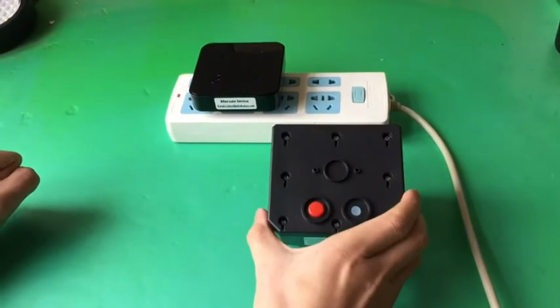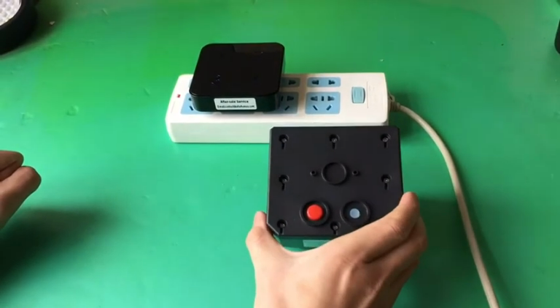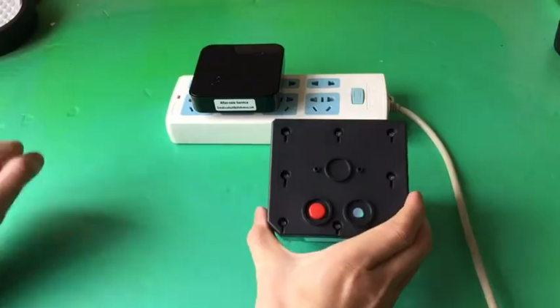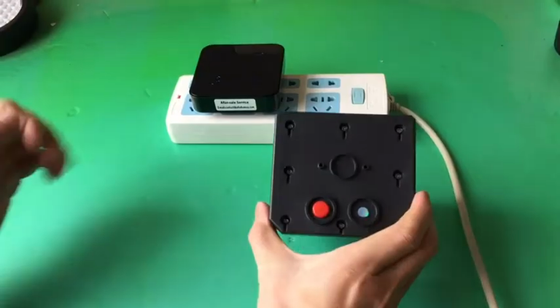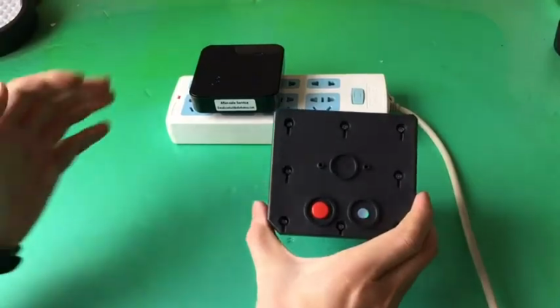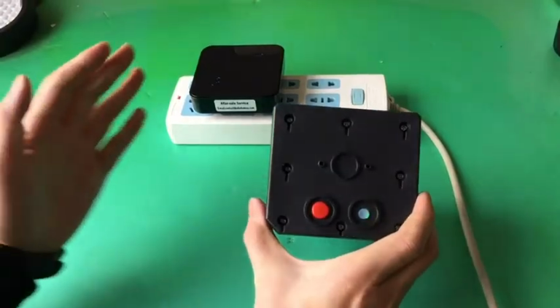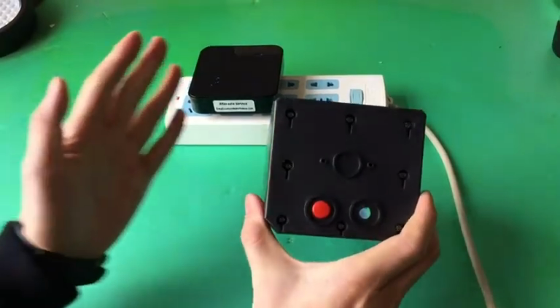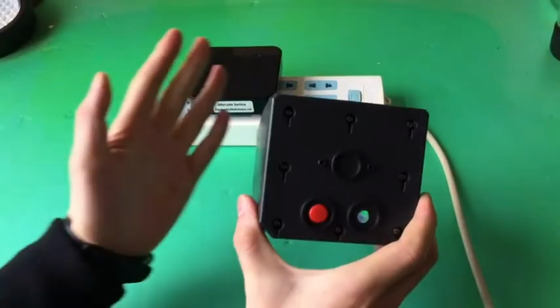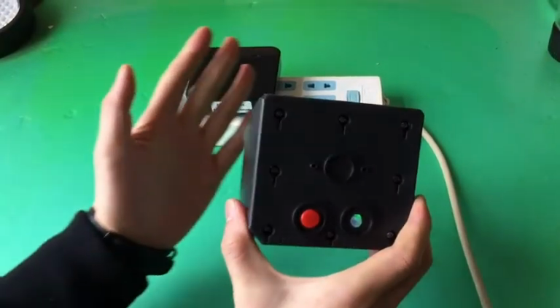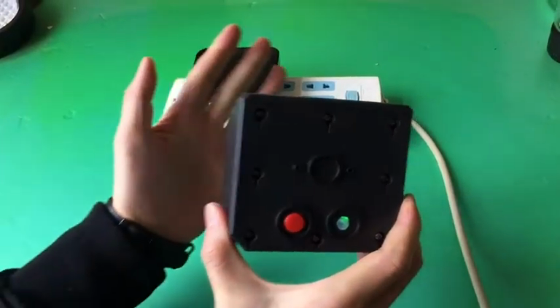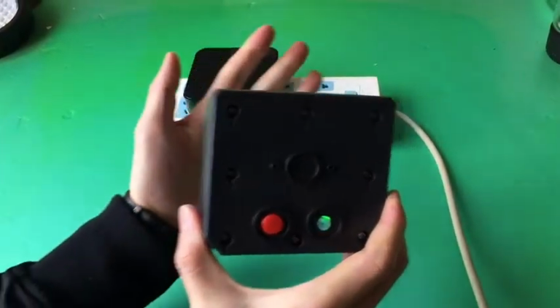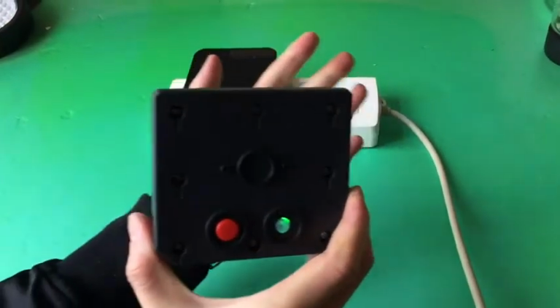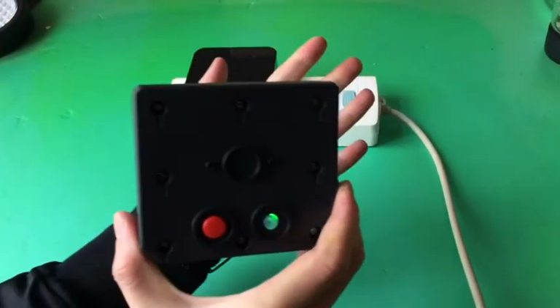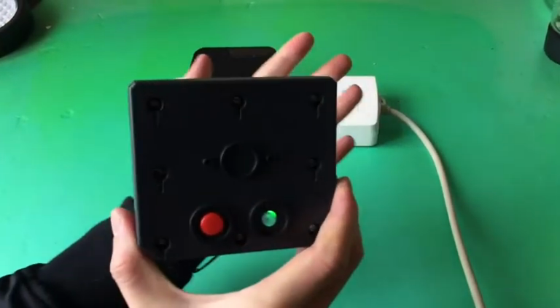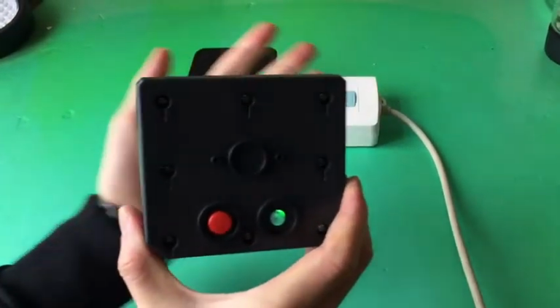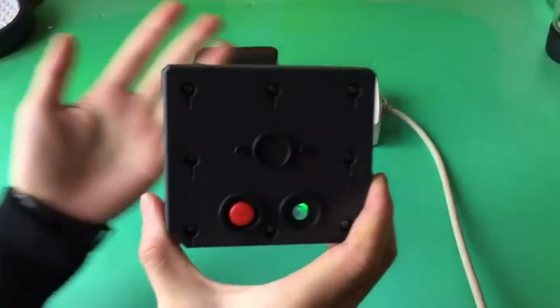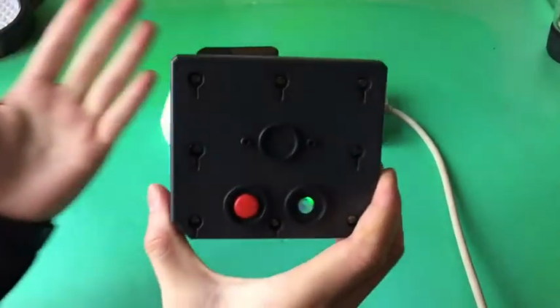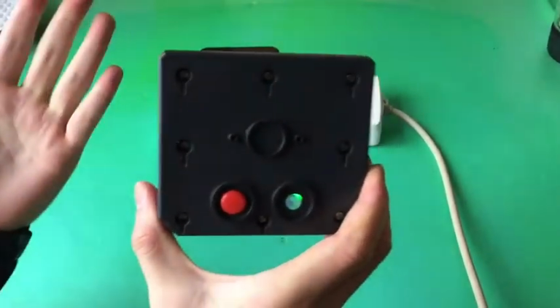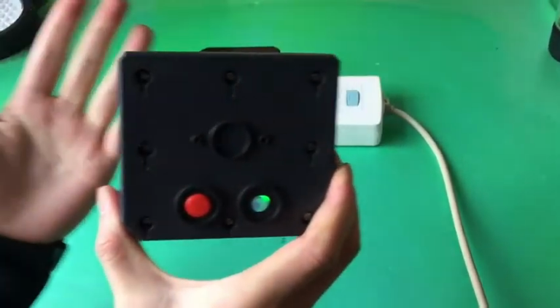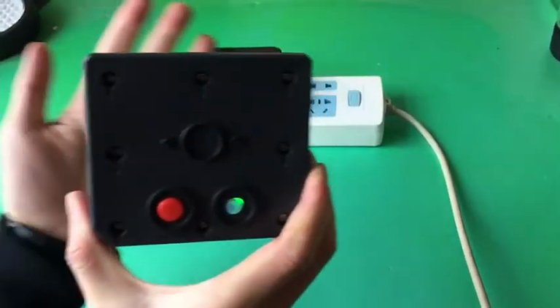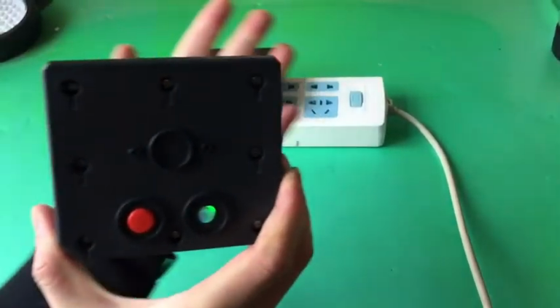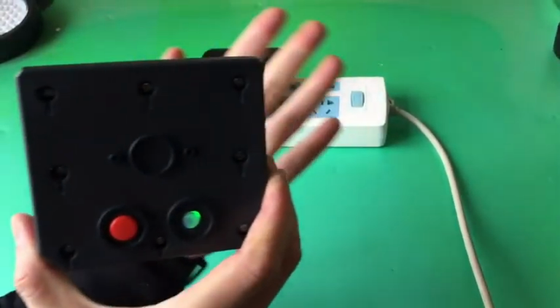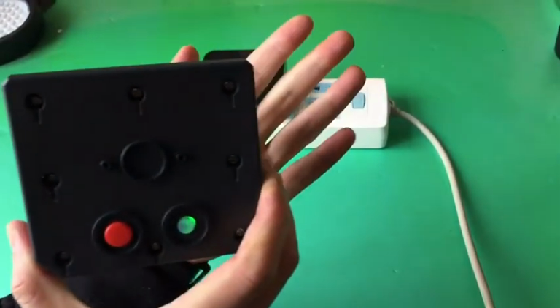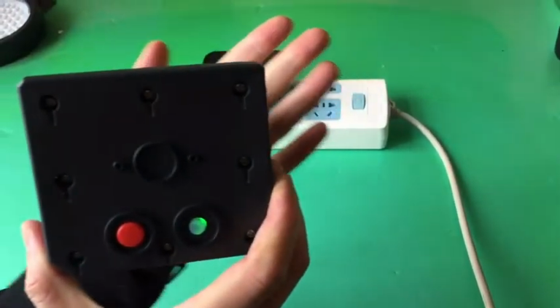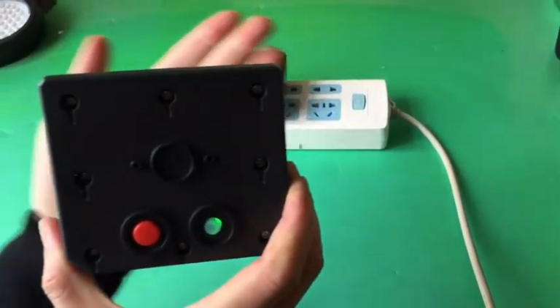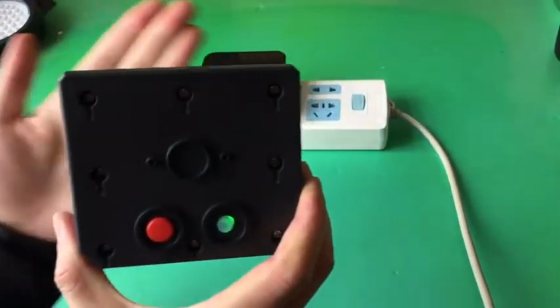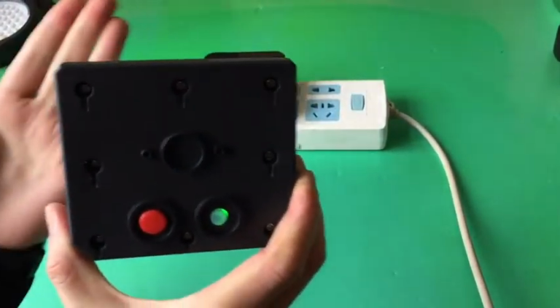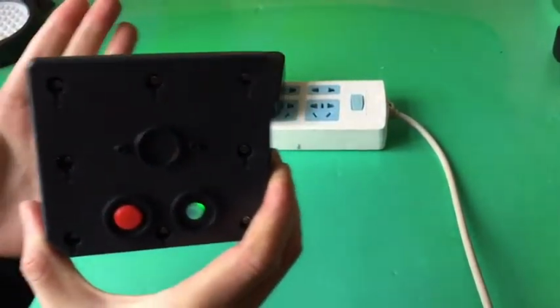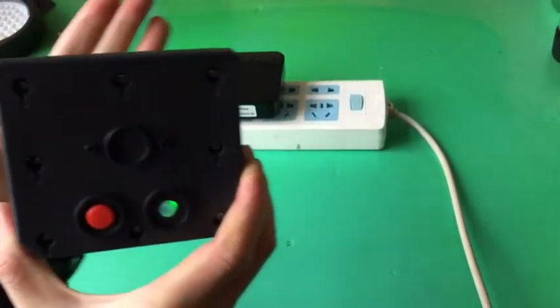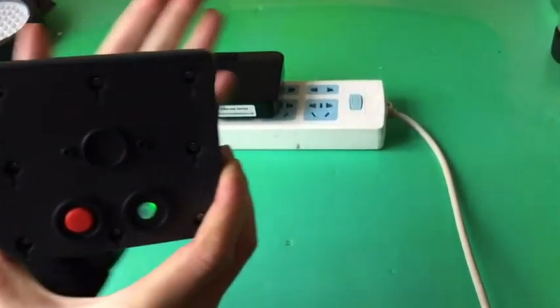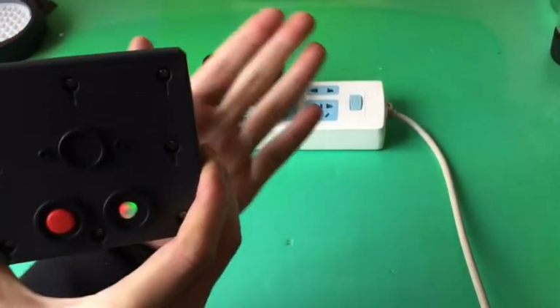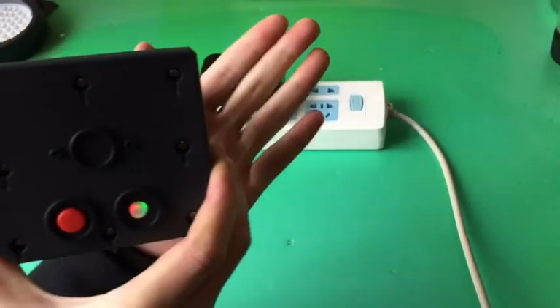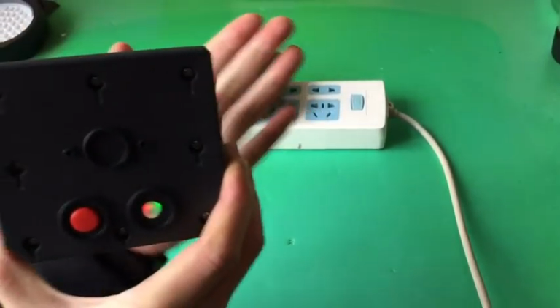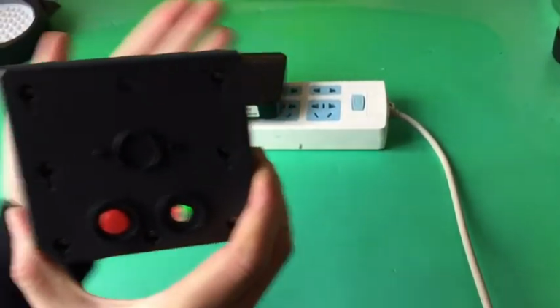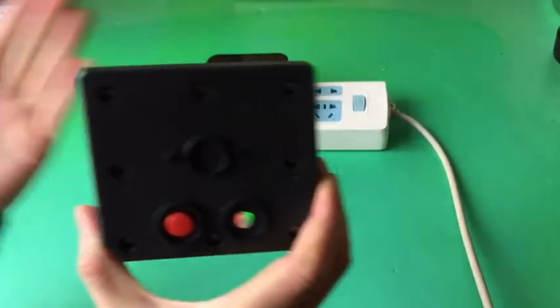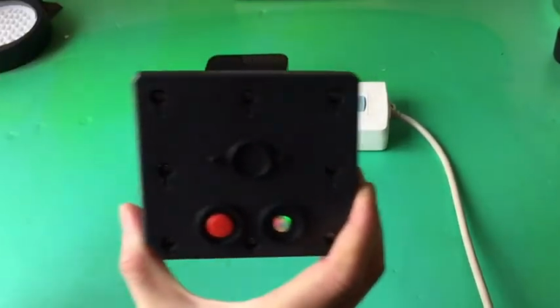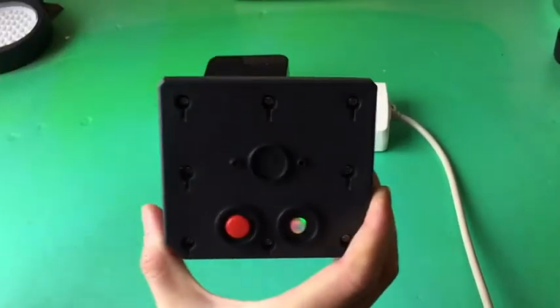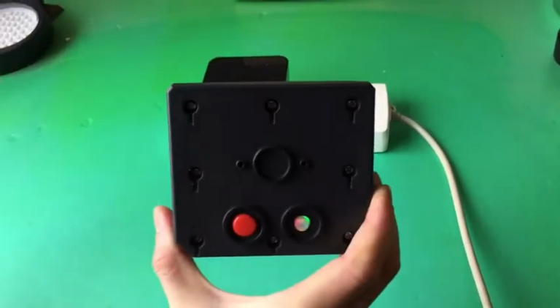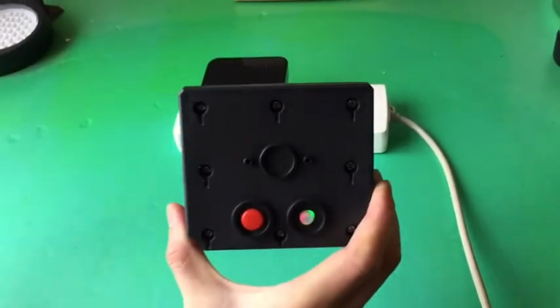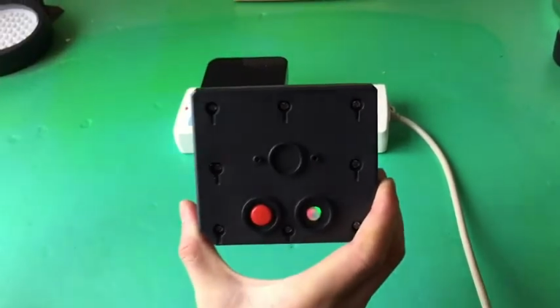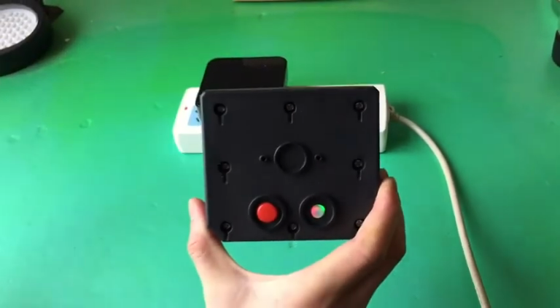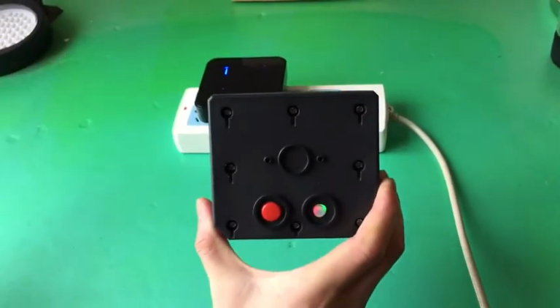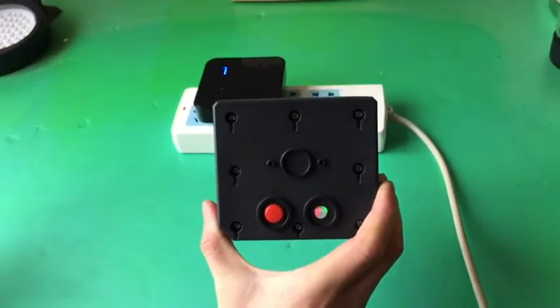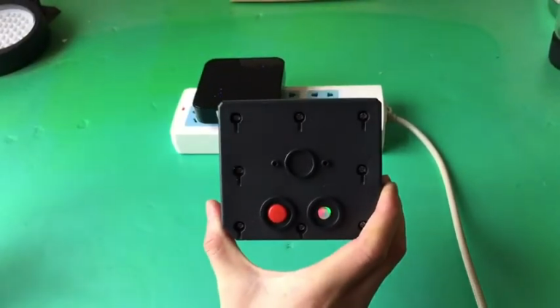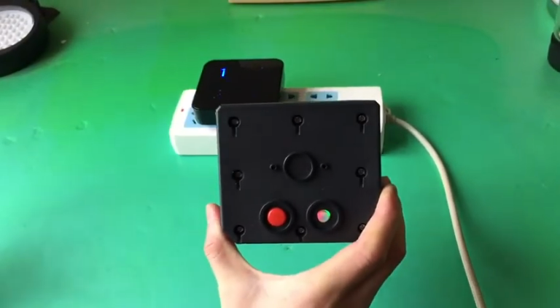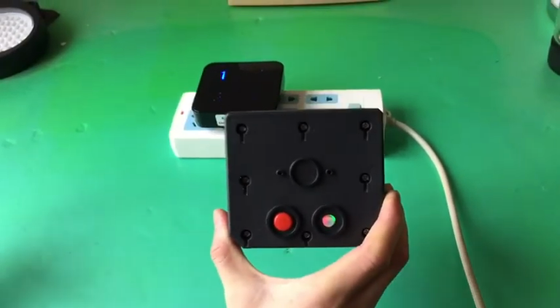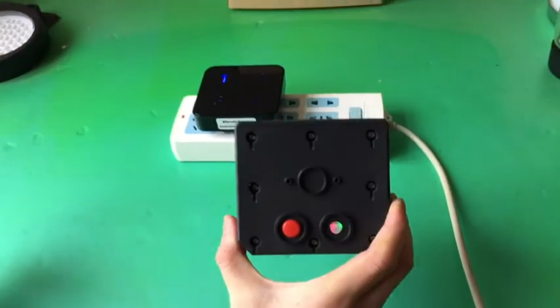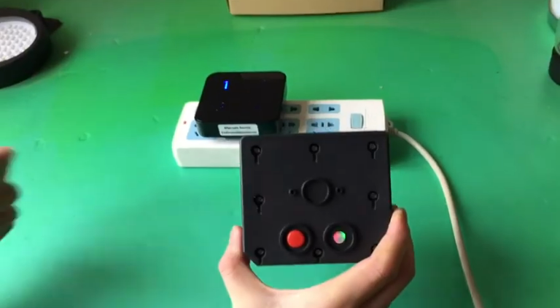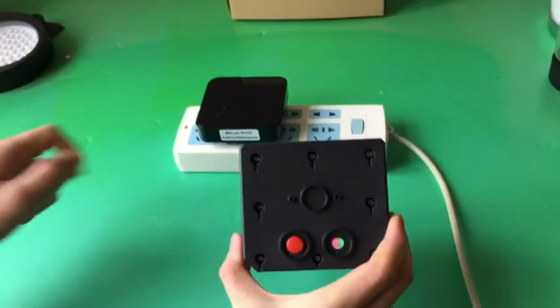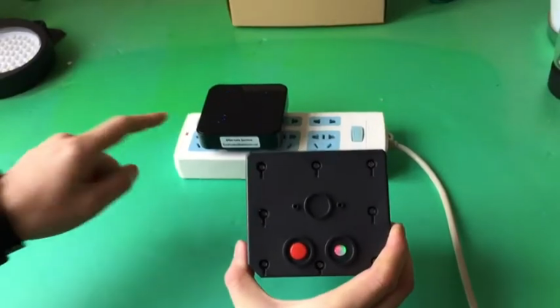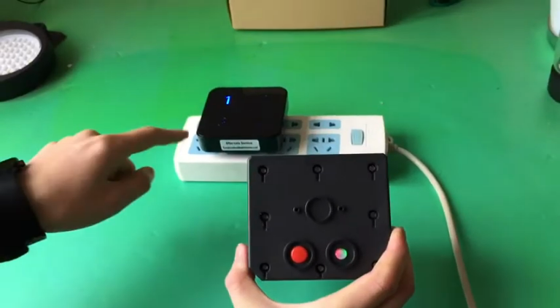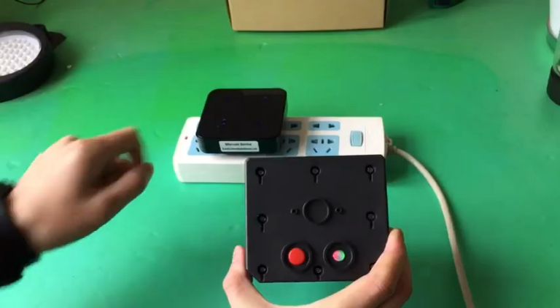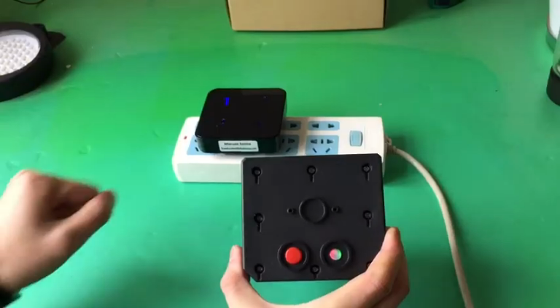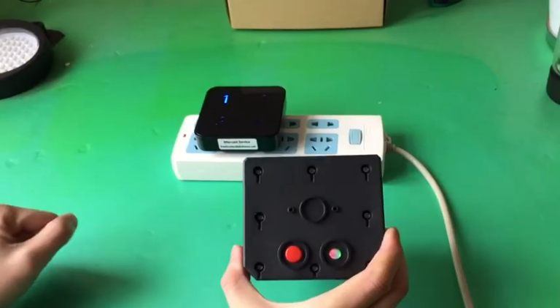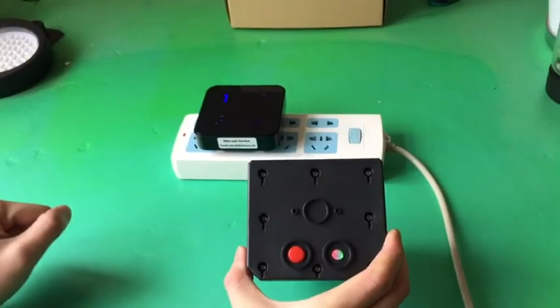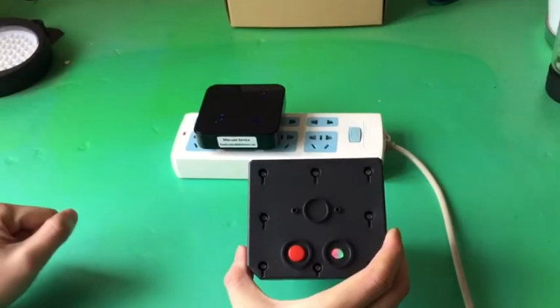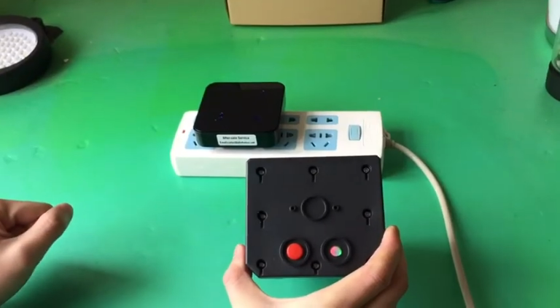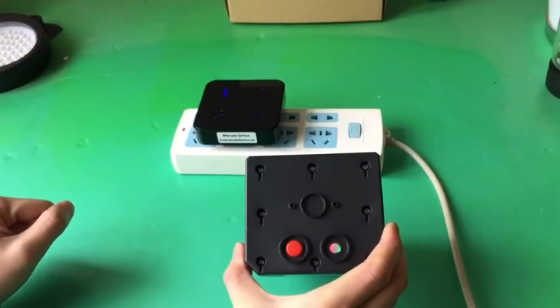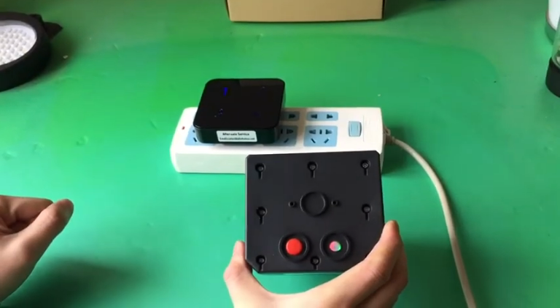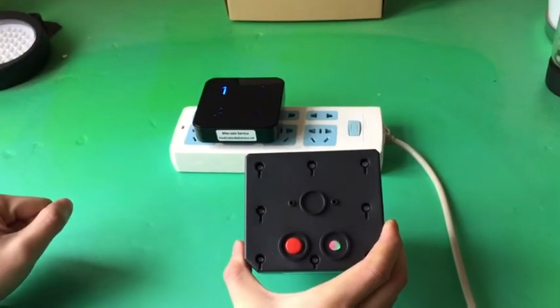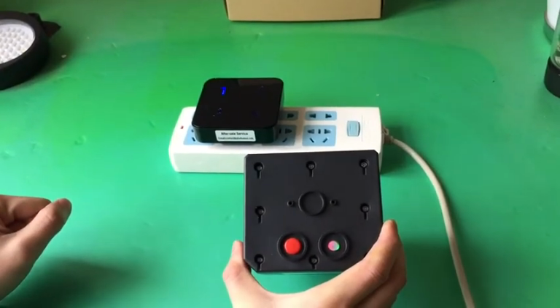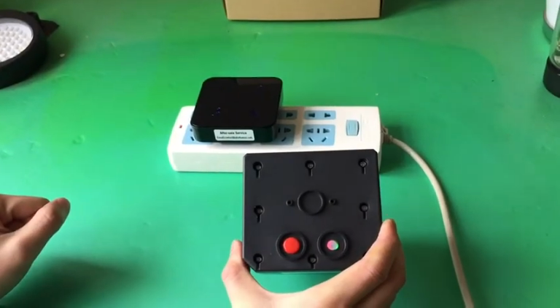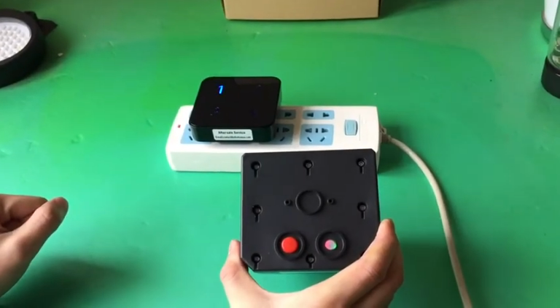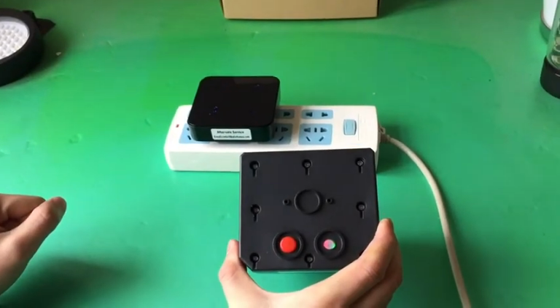Wave your hands in front of the sensor. The ringtone will then prompt, confirming the sensor is detecting motion correctly.